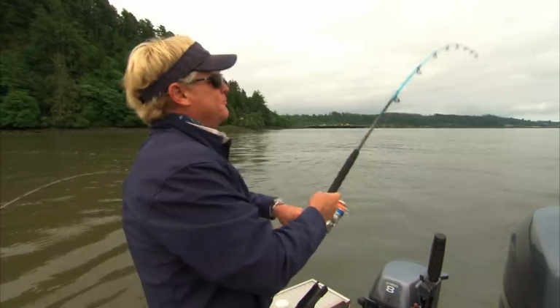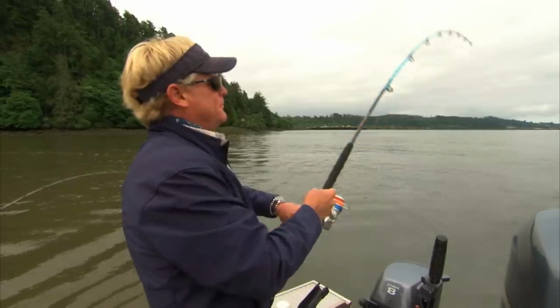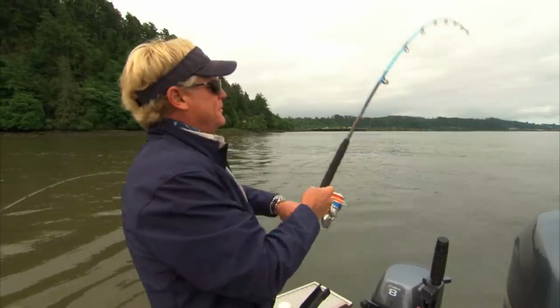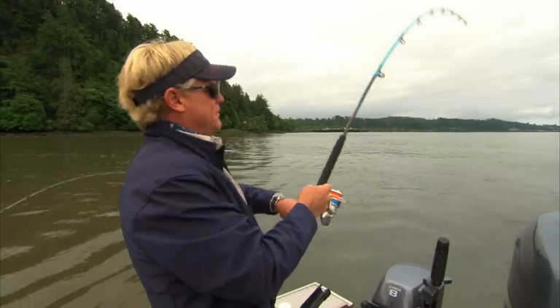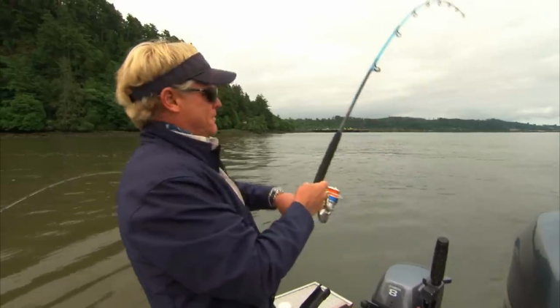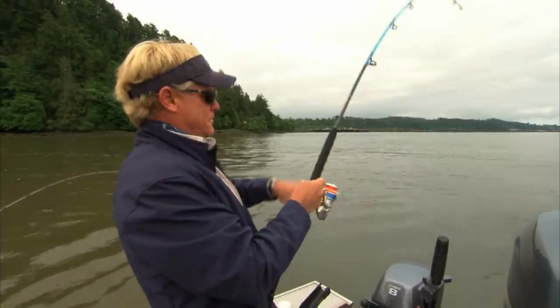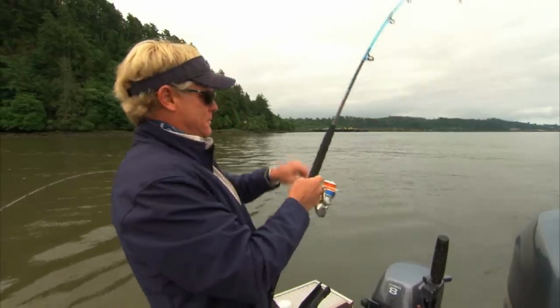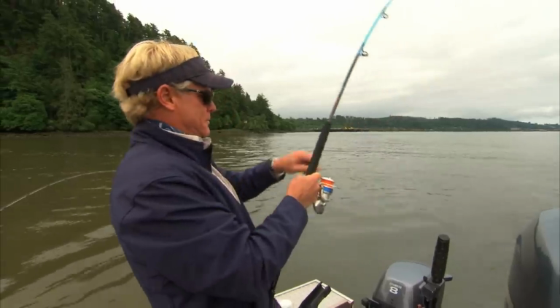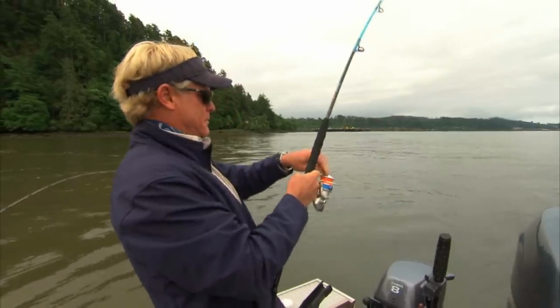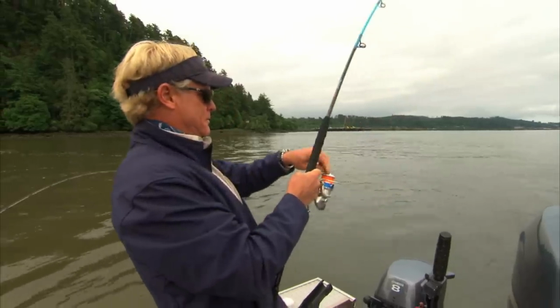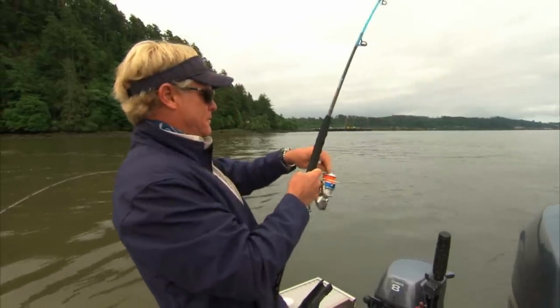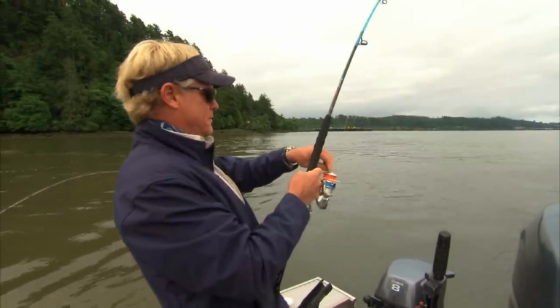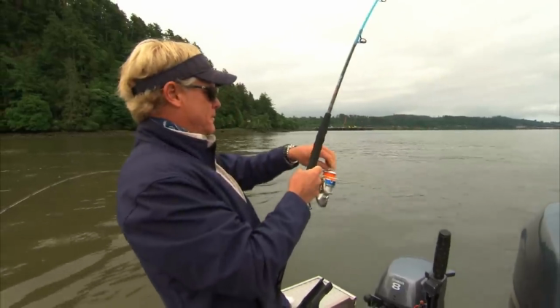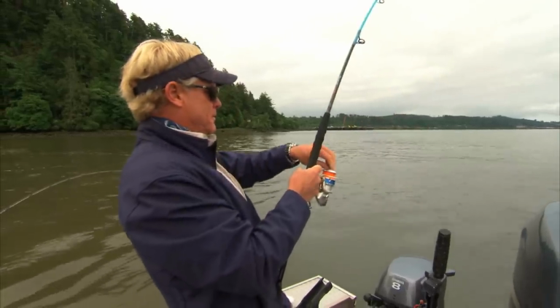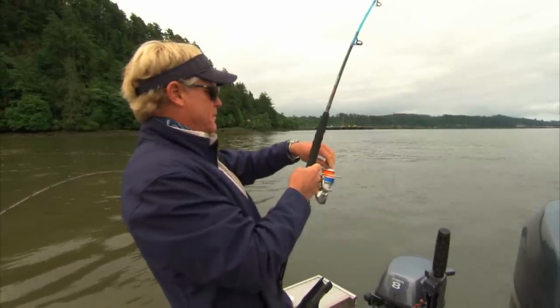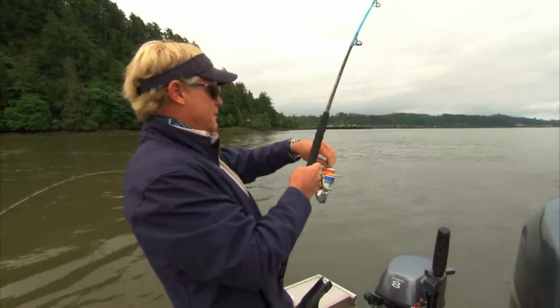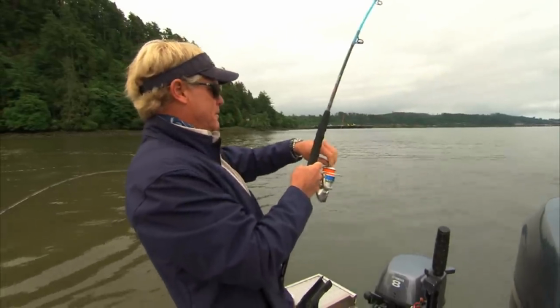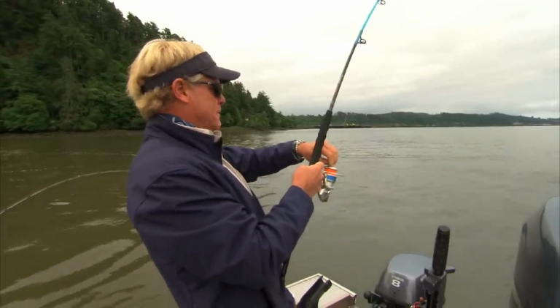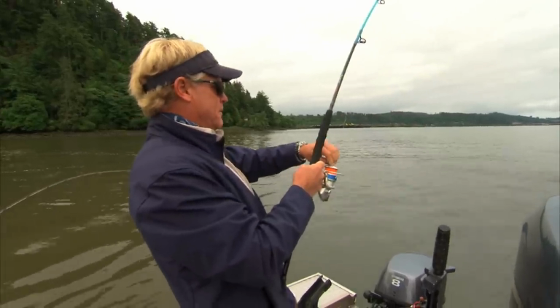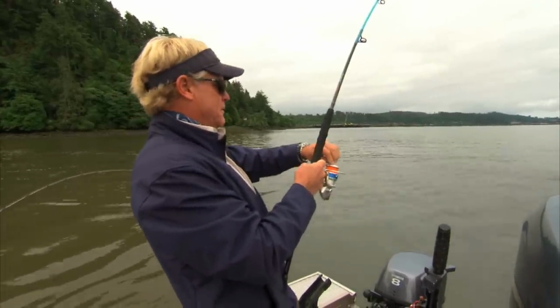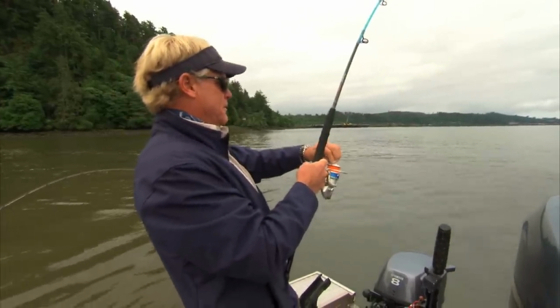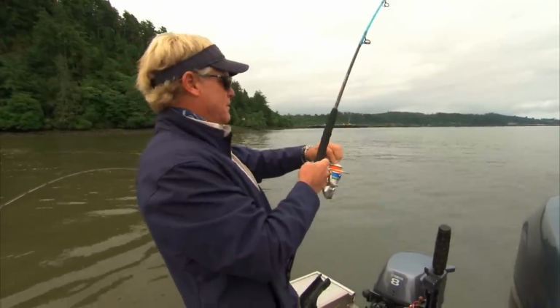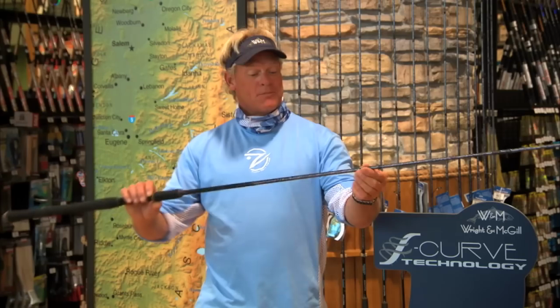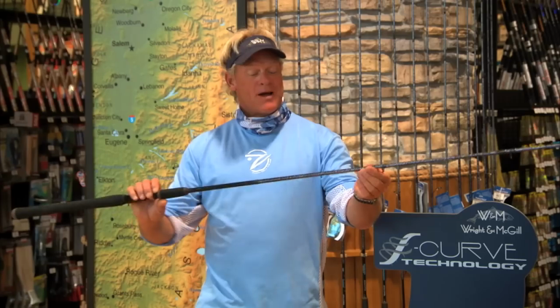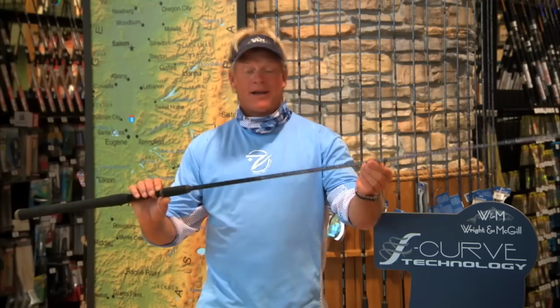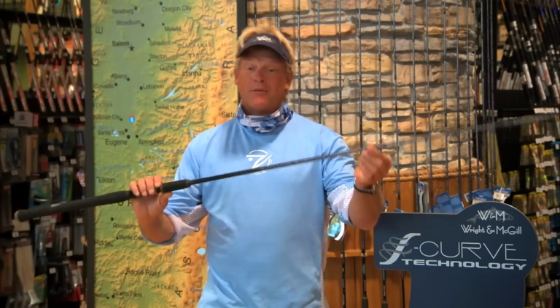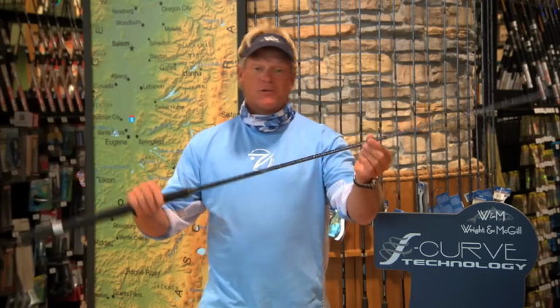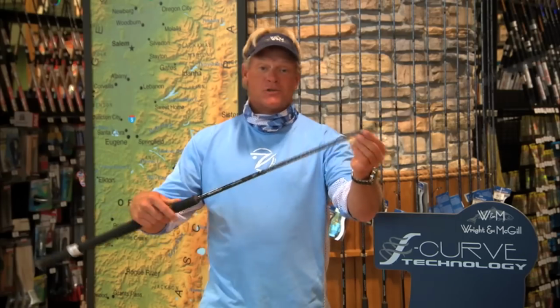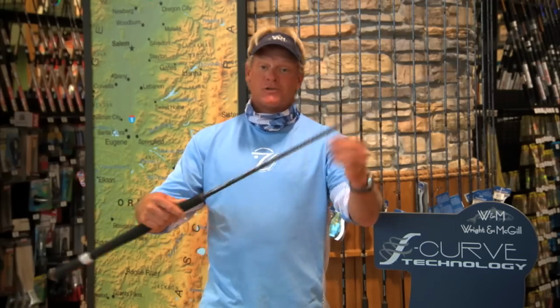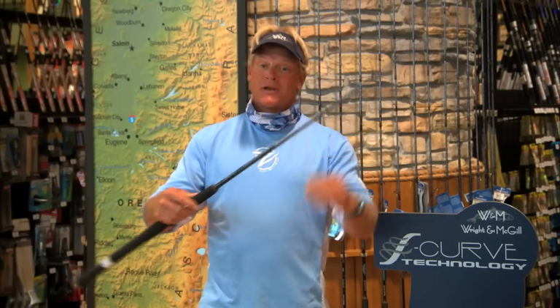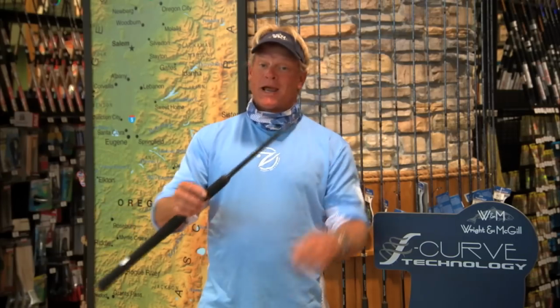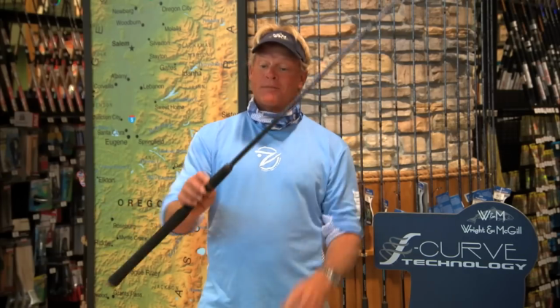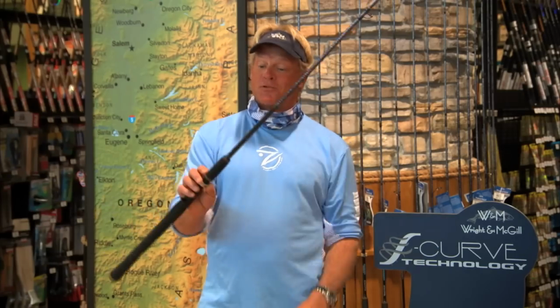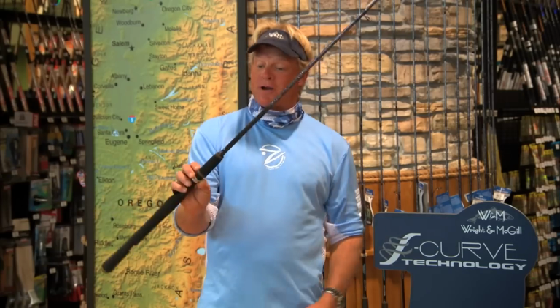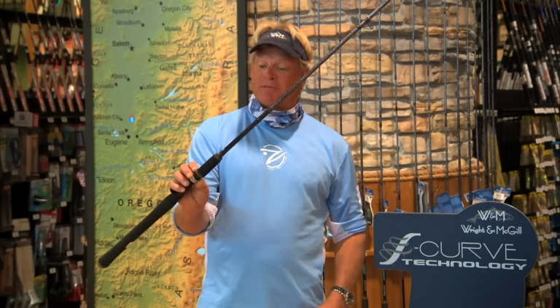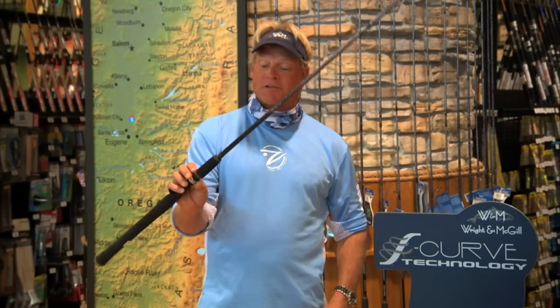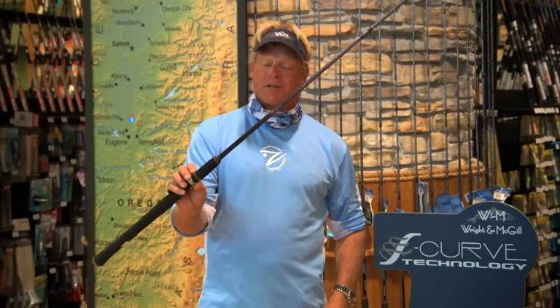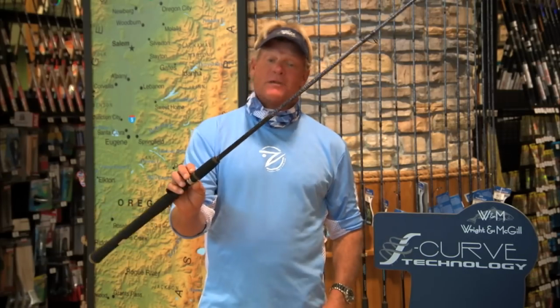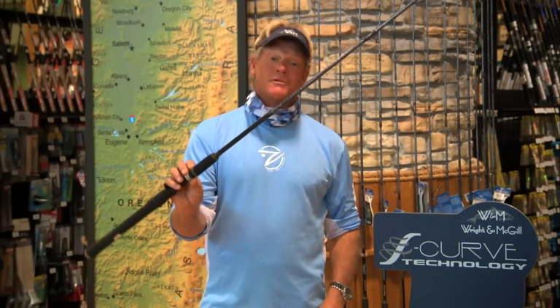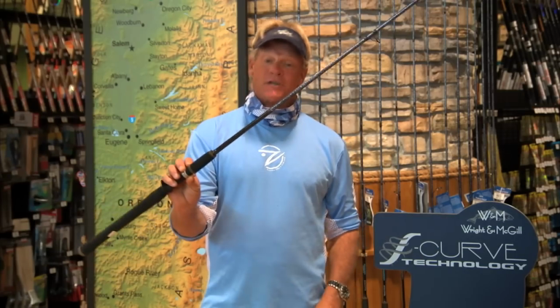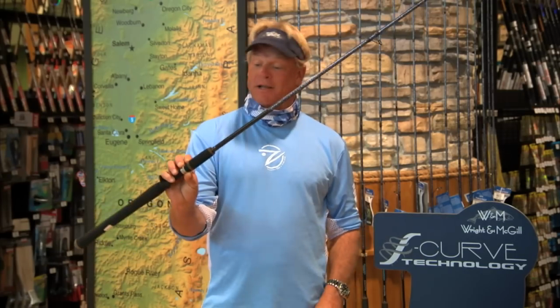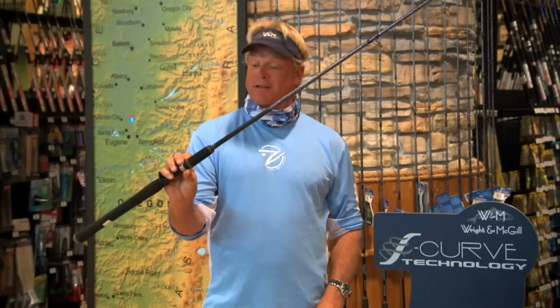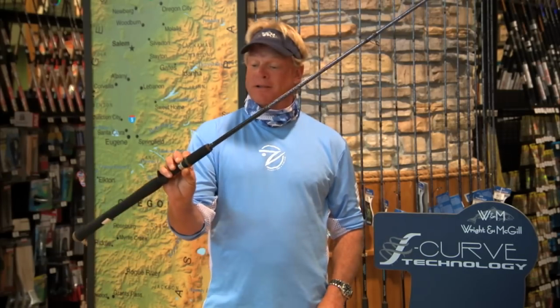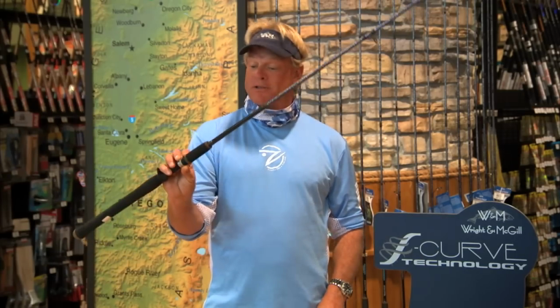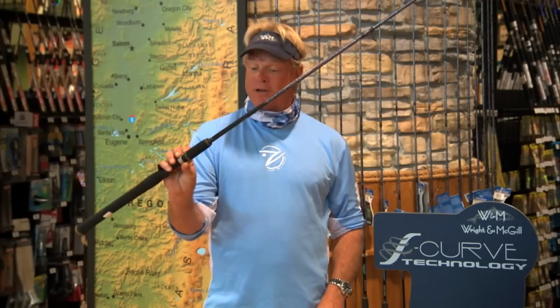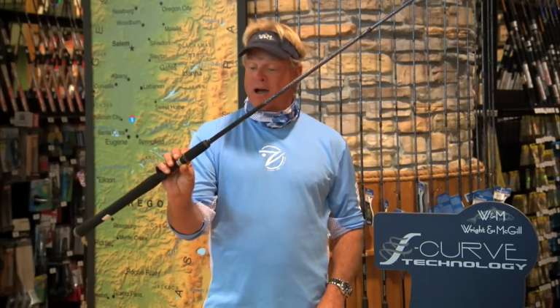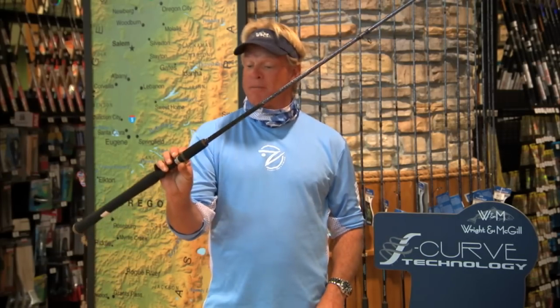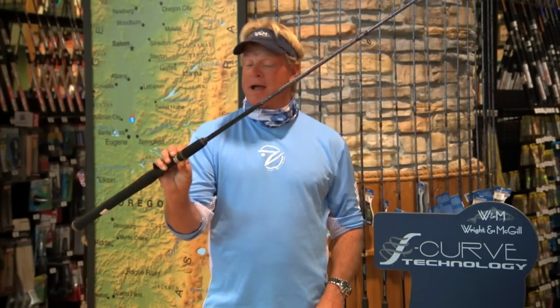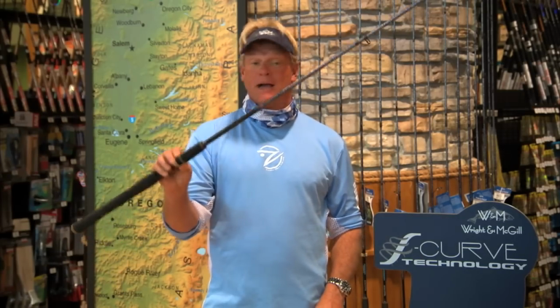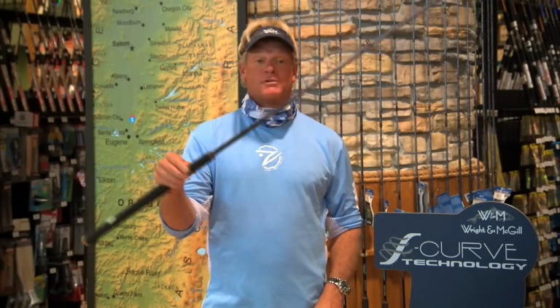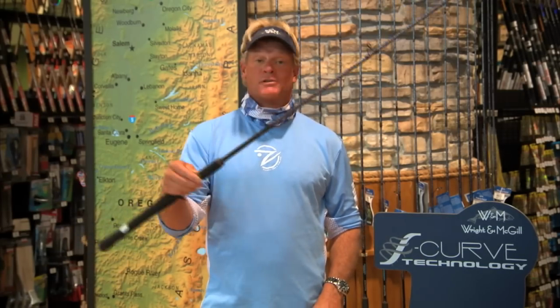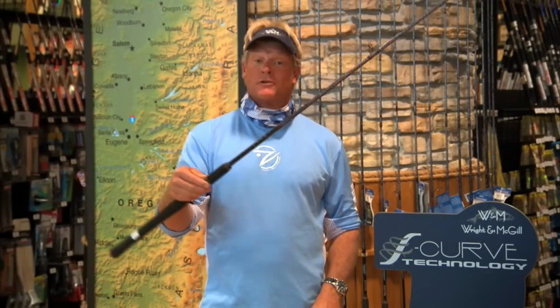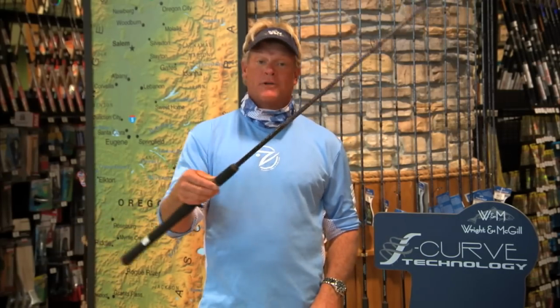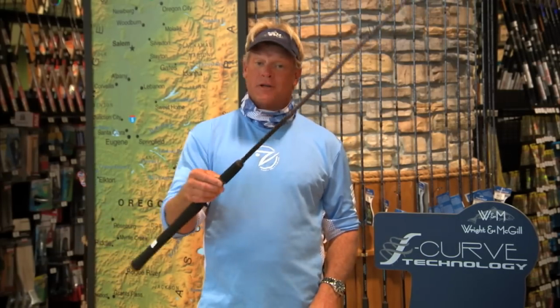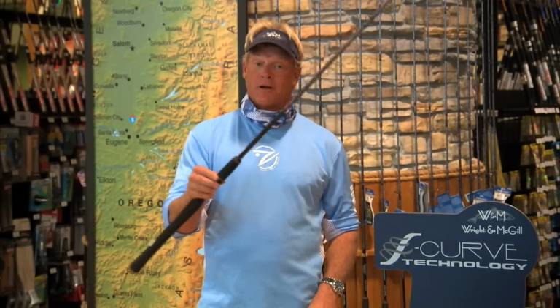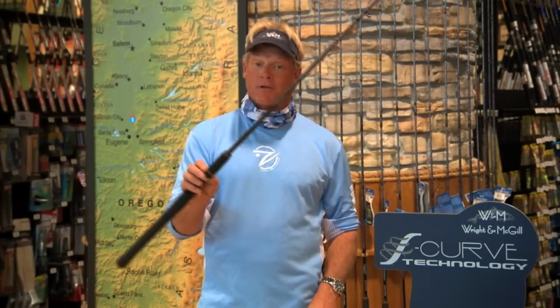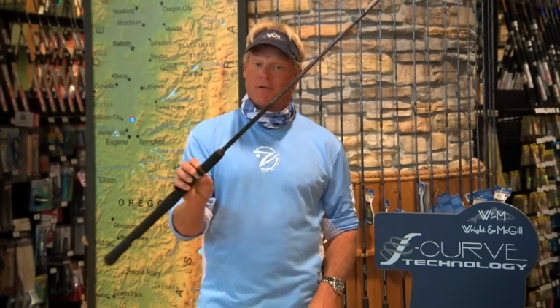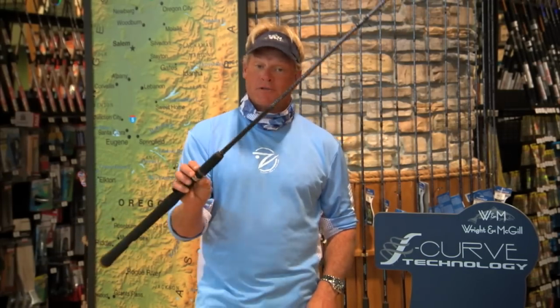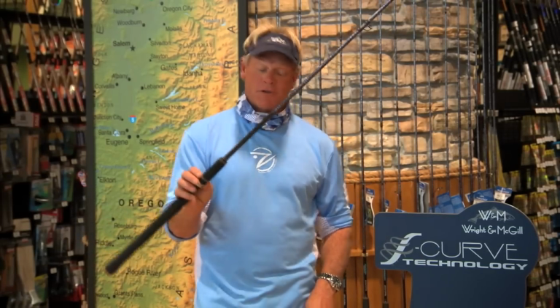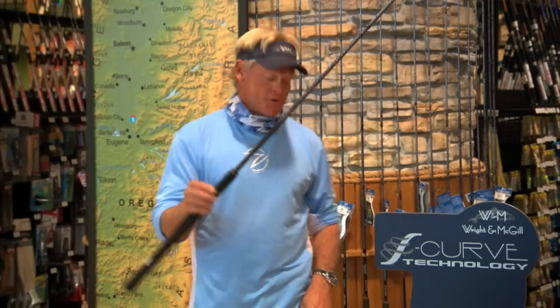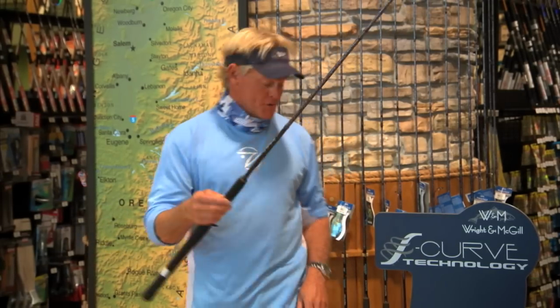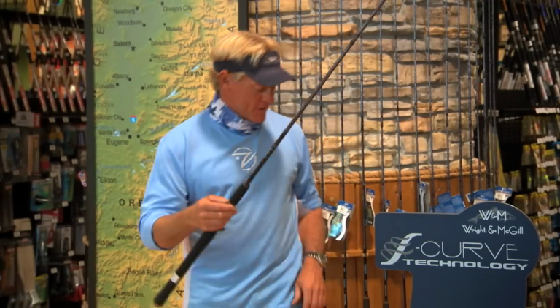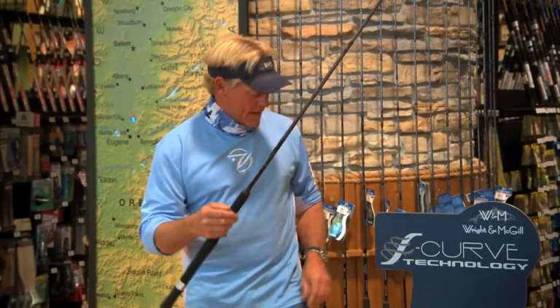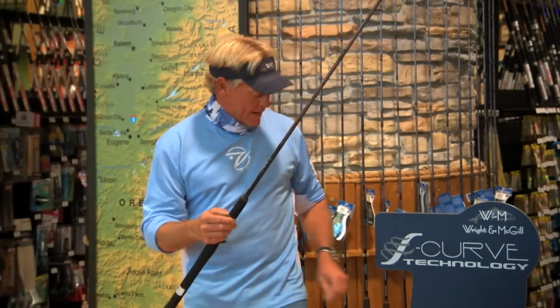When I wasn't using my blue flat sticks, I was using Captain Trevor's rod and it was getting the job absolutely done on those sturgeon today.